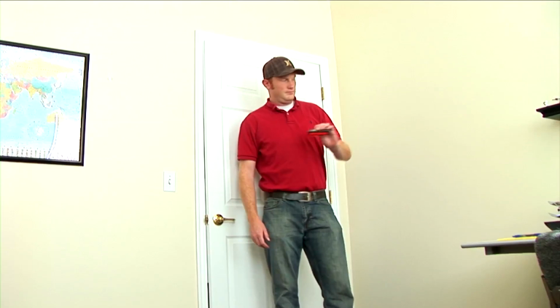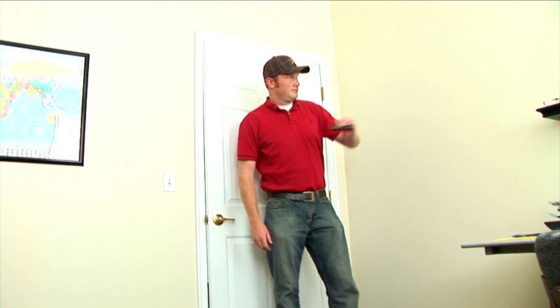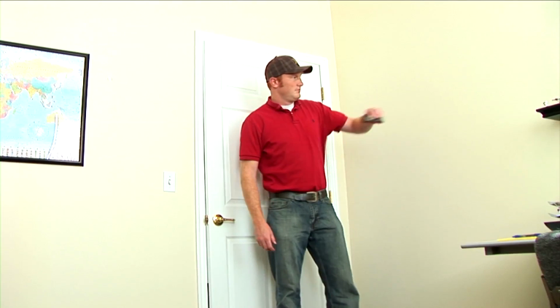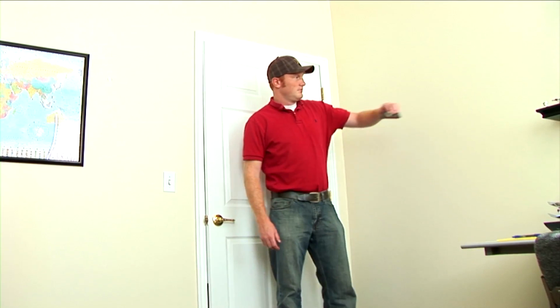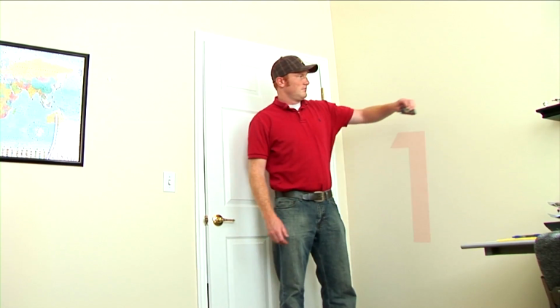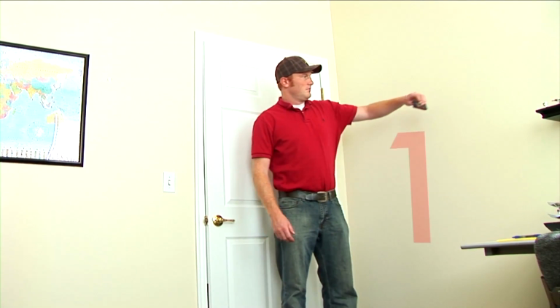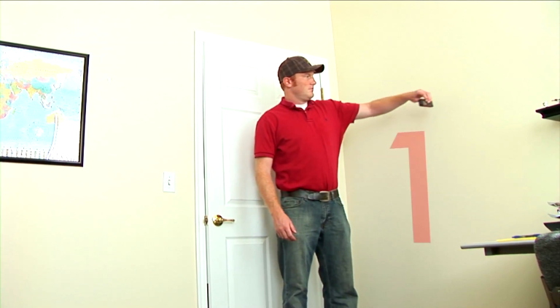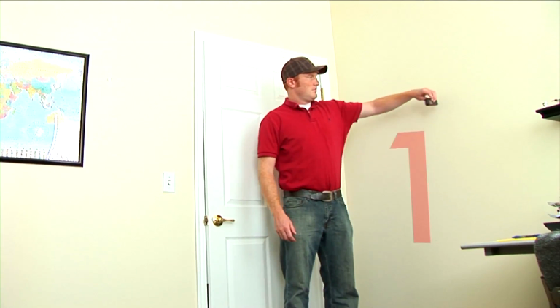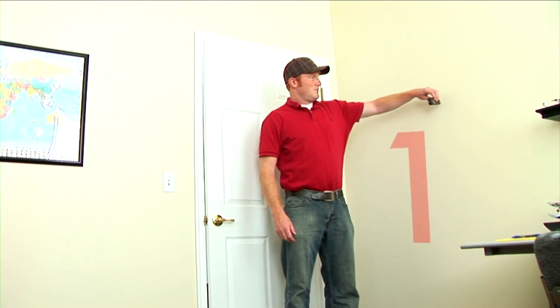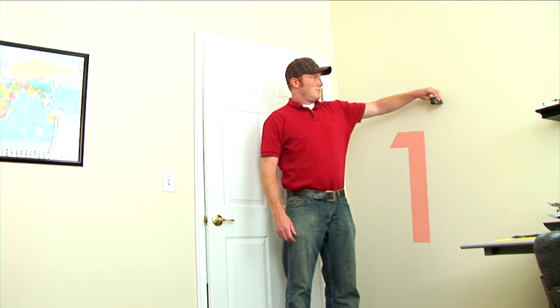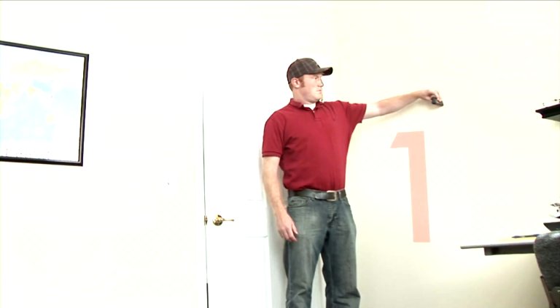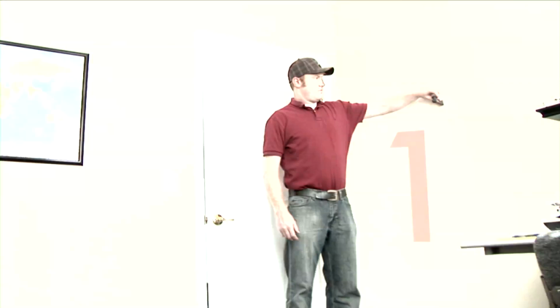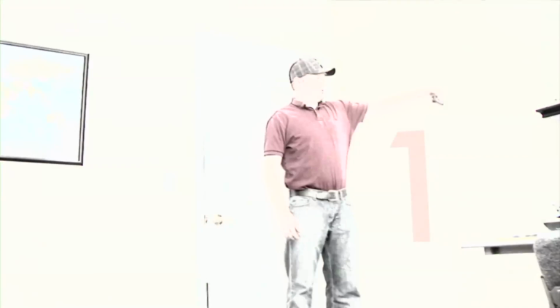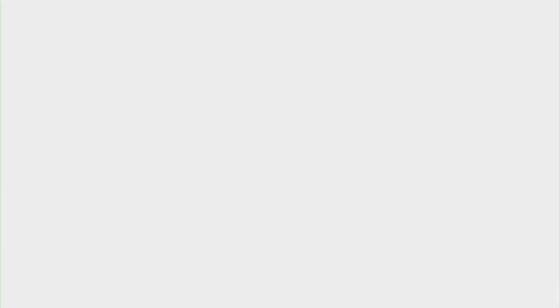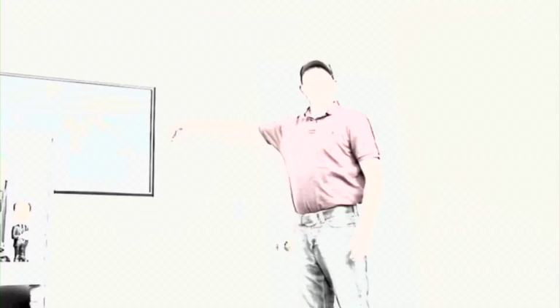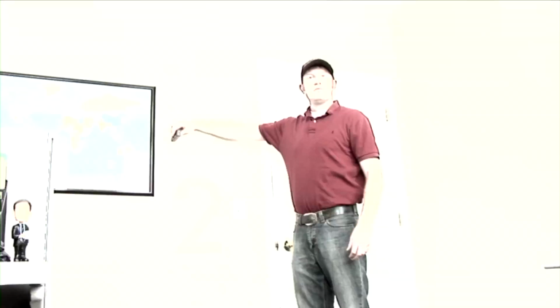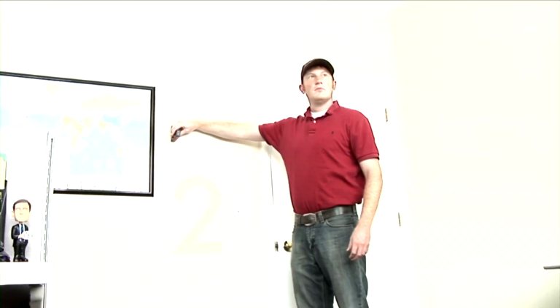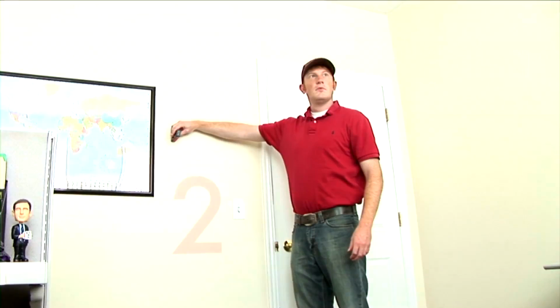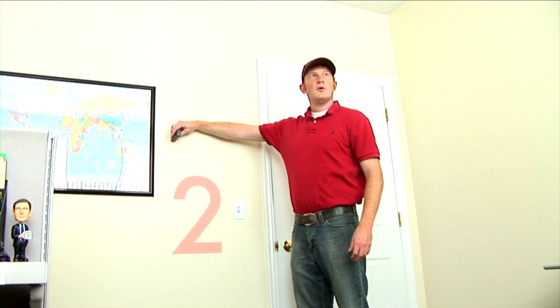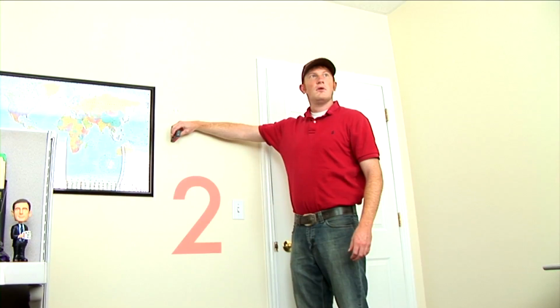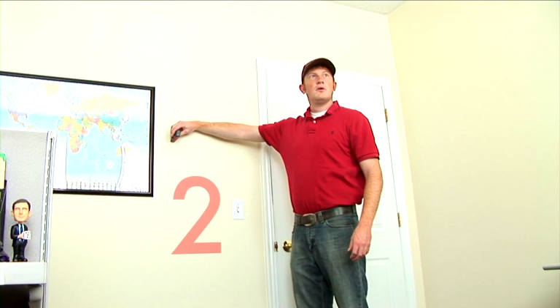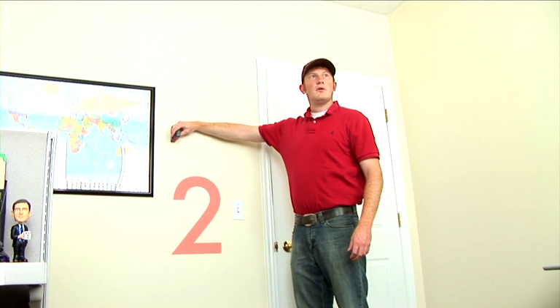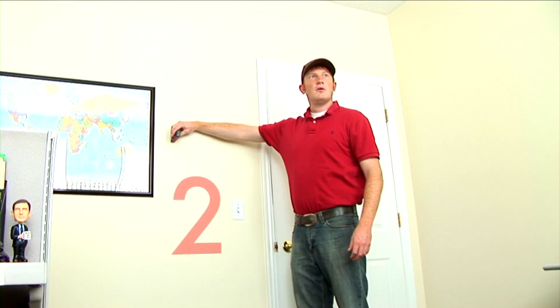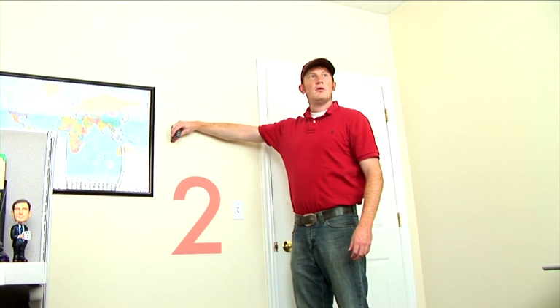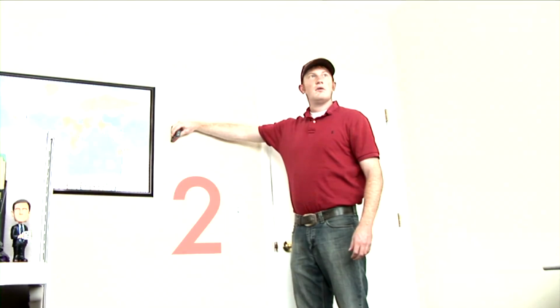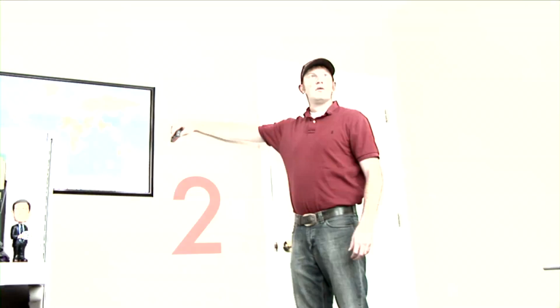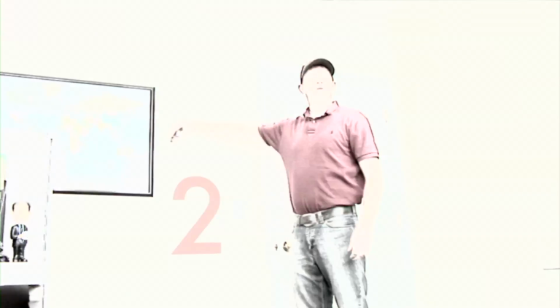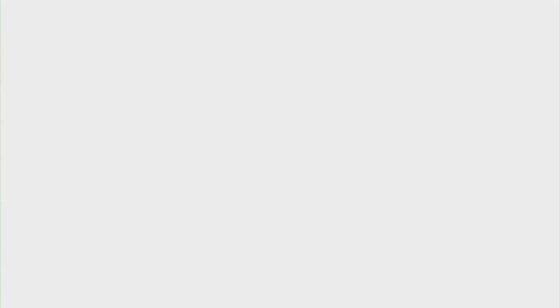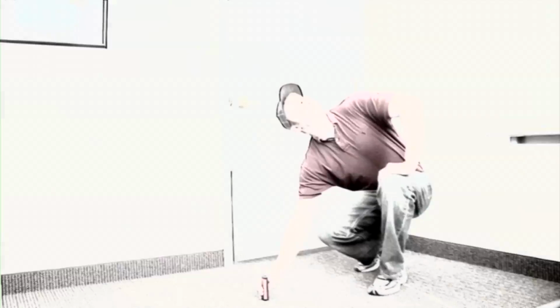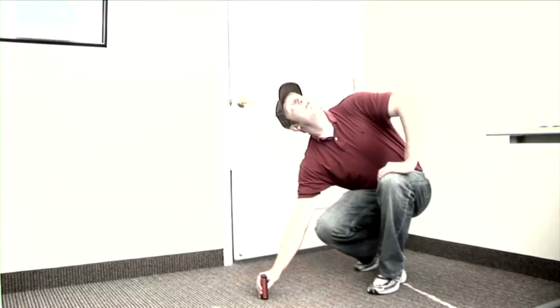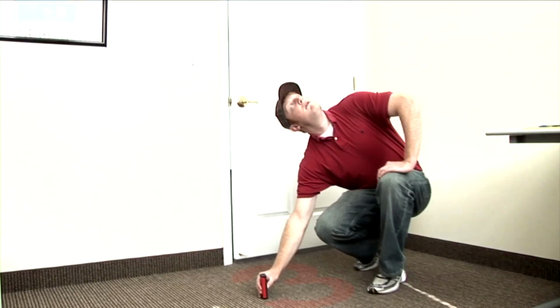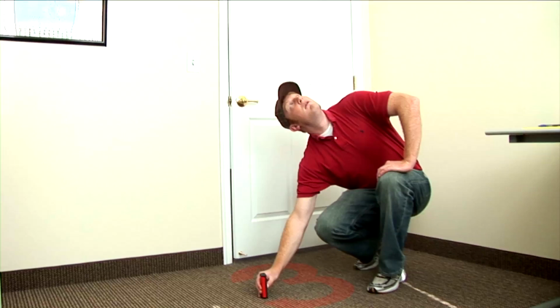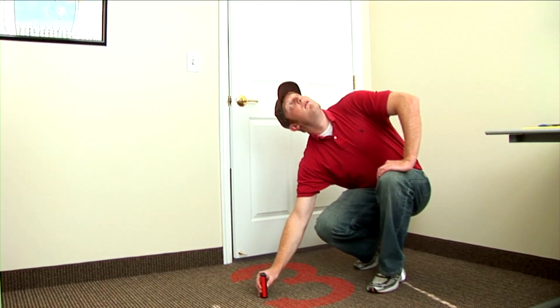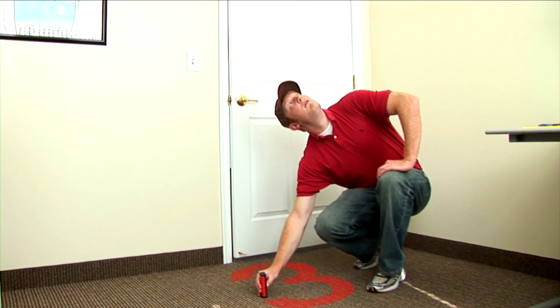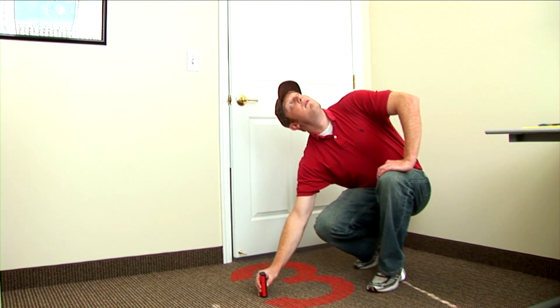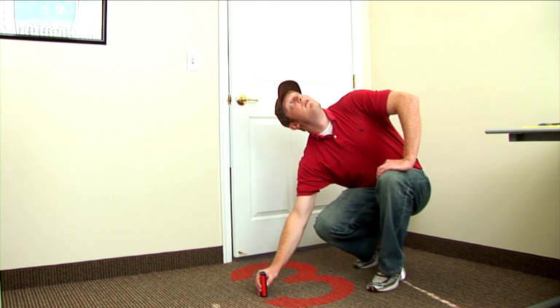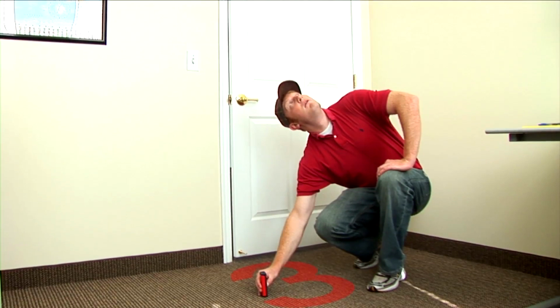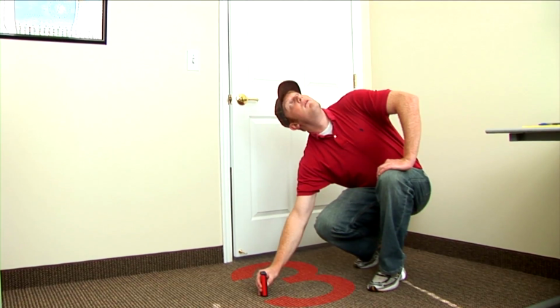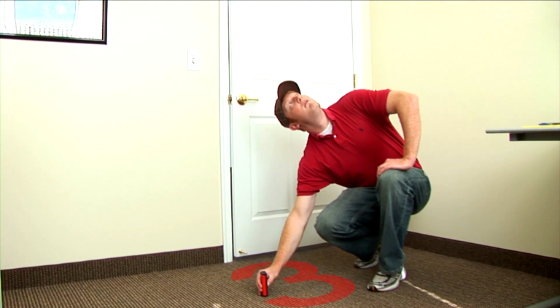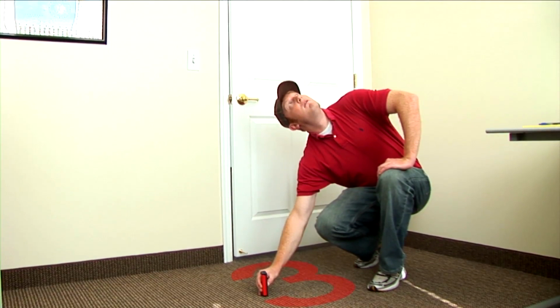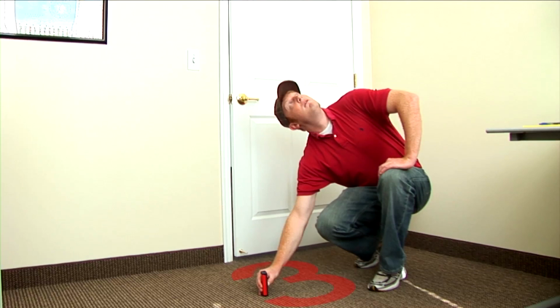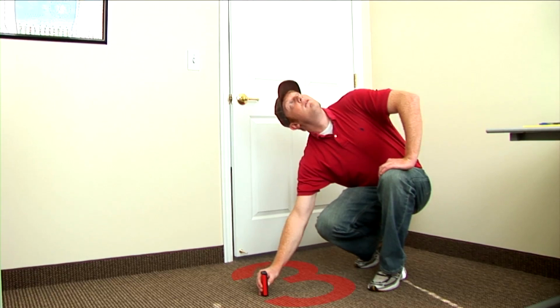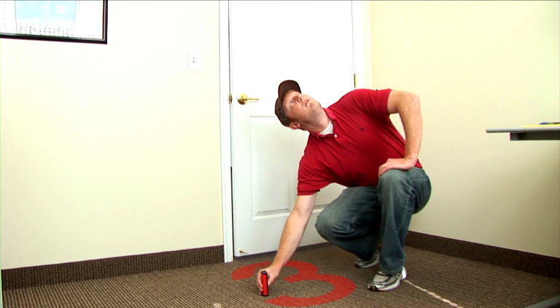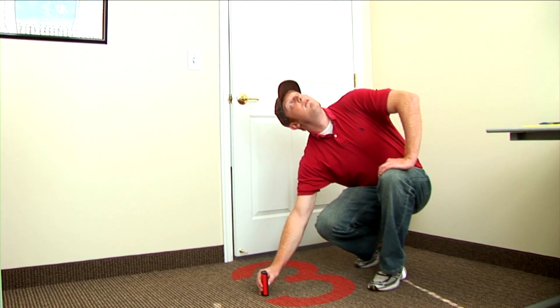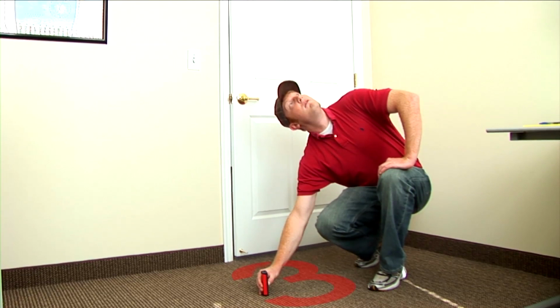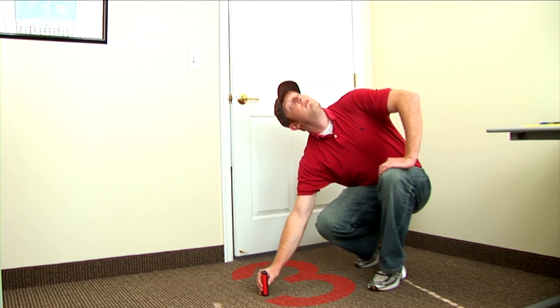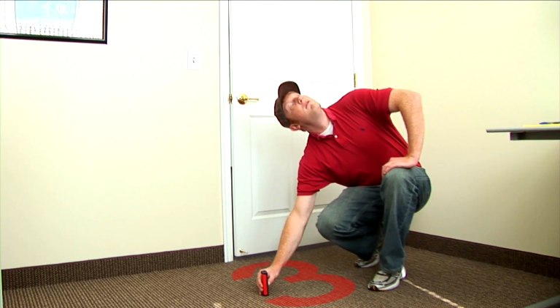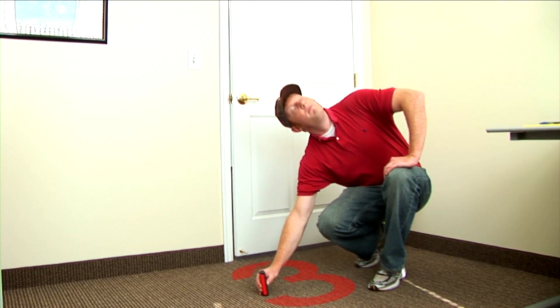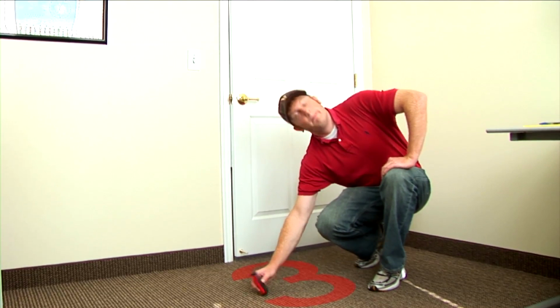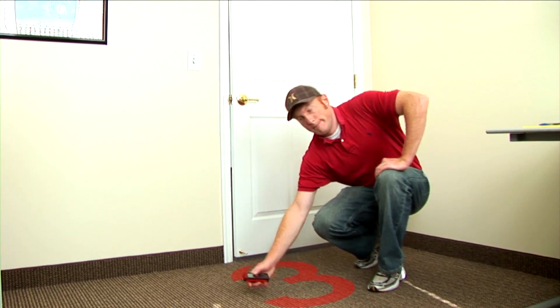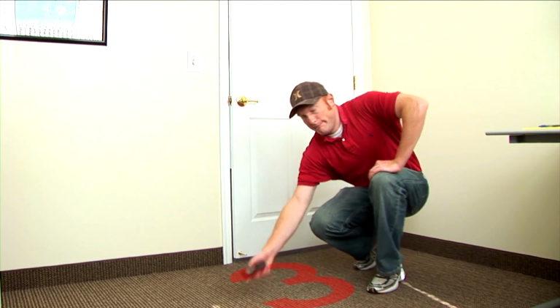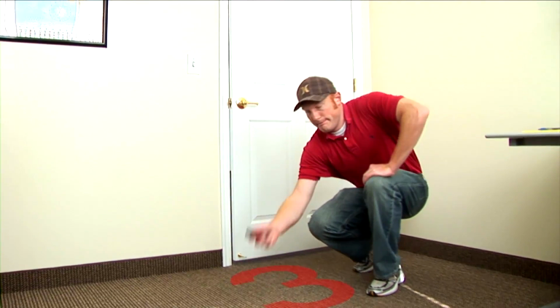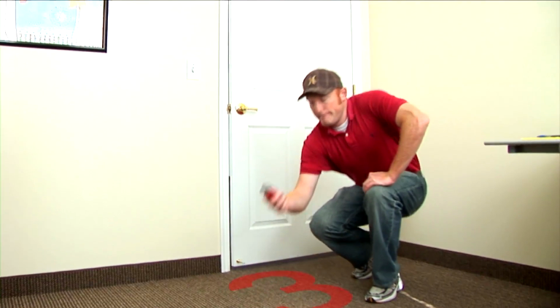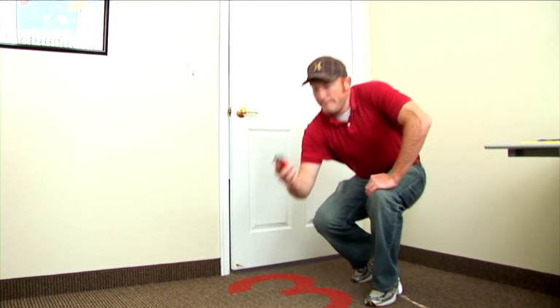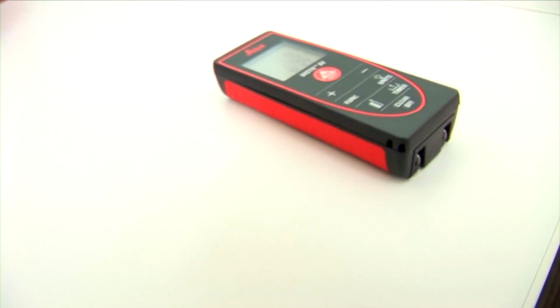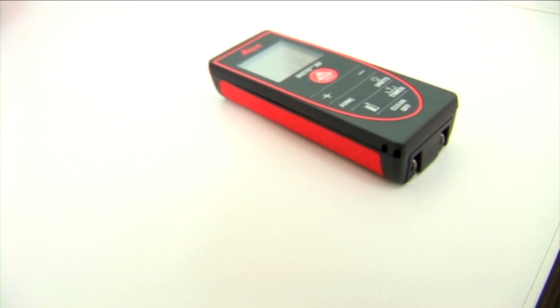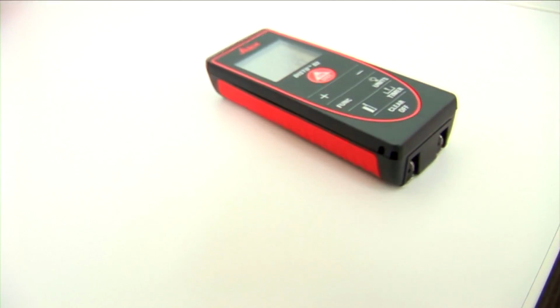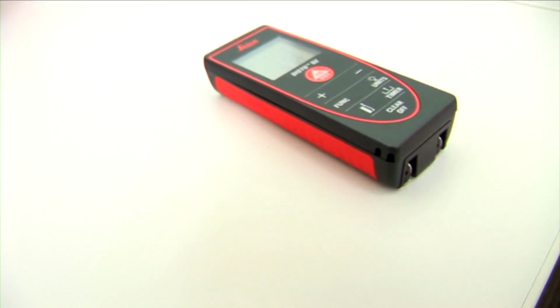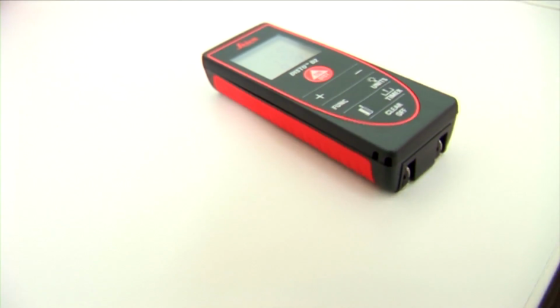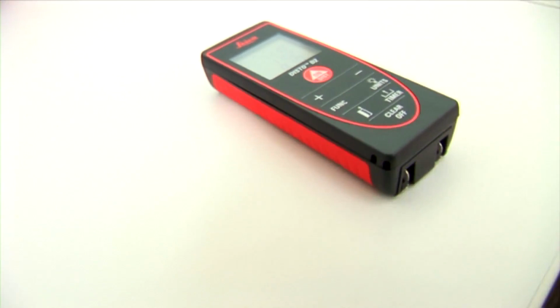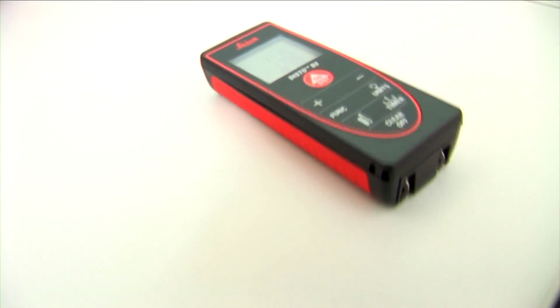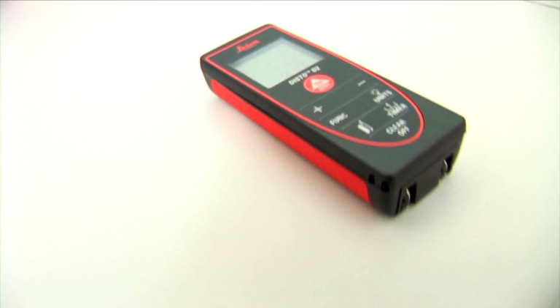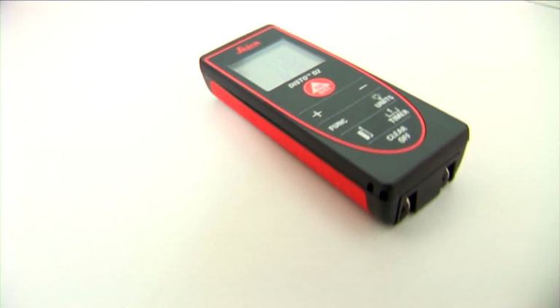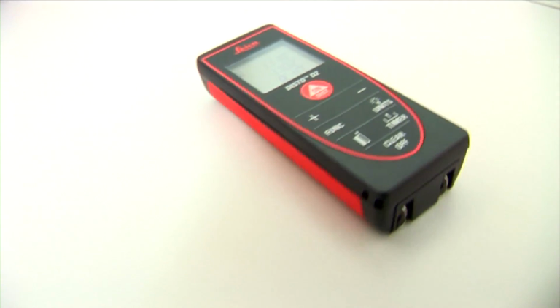Save yourself time with the Disto D2. It's as easy as one, two, three. The best part — it does the math for you.